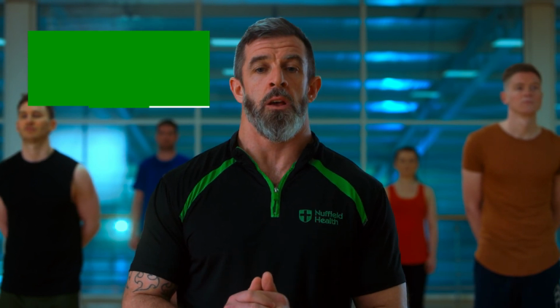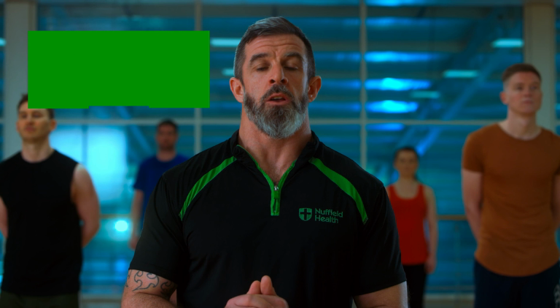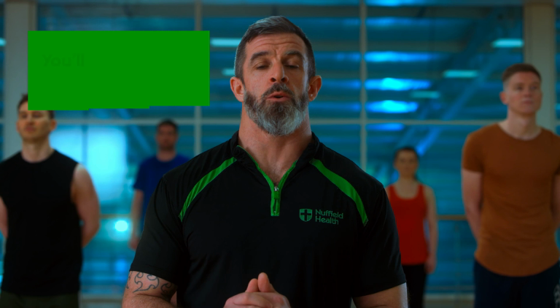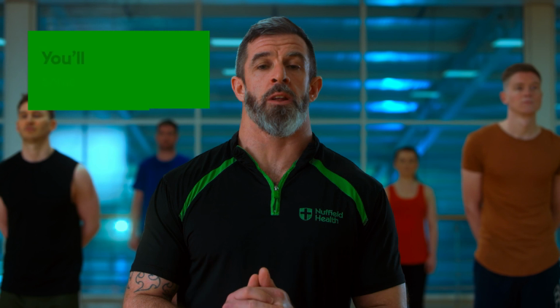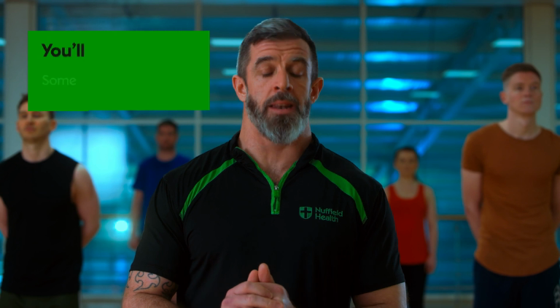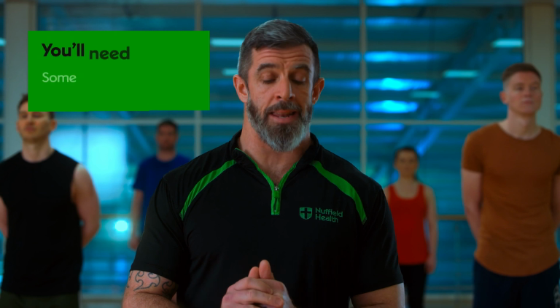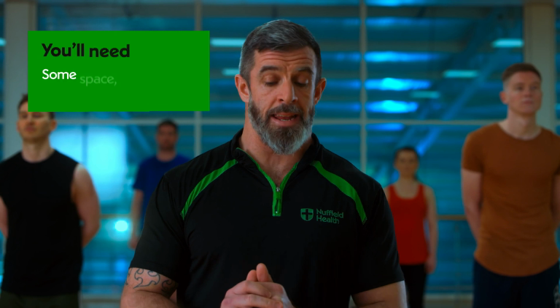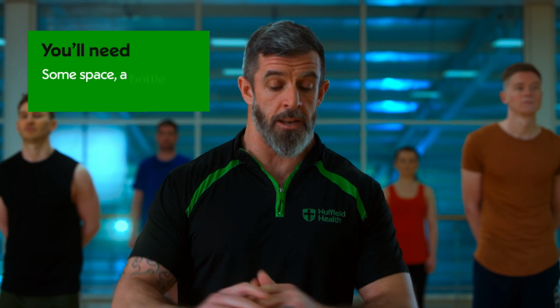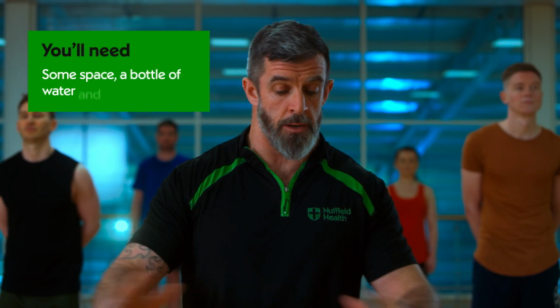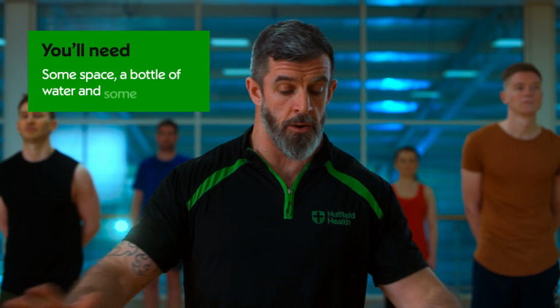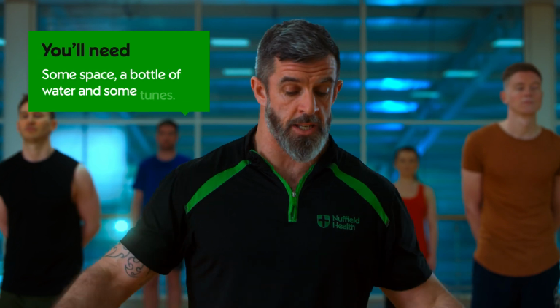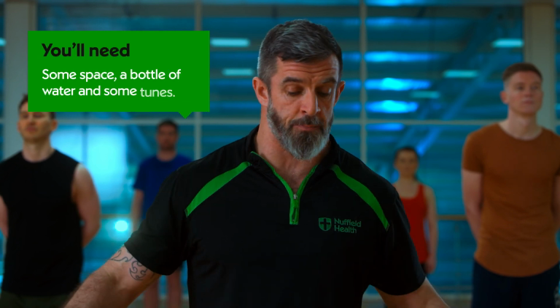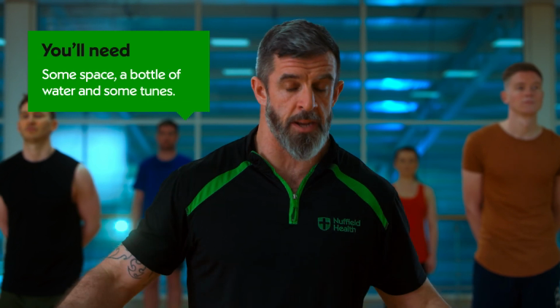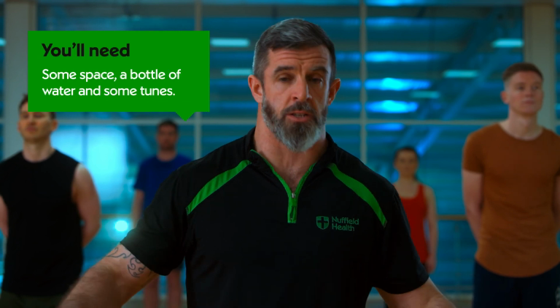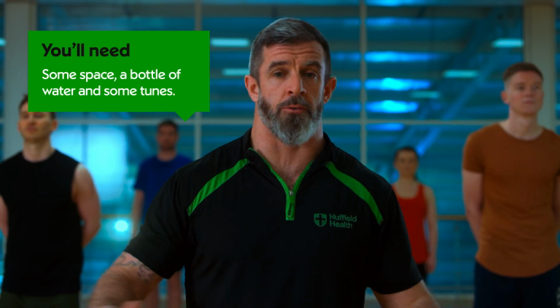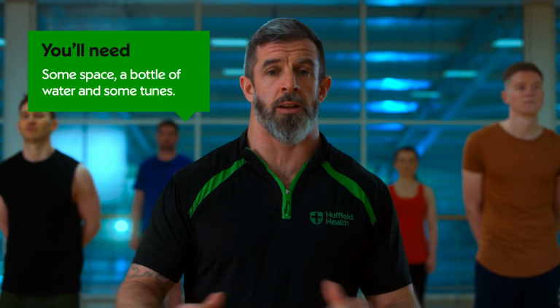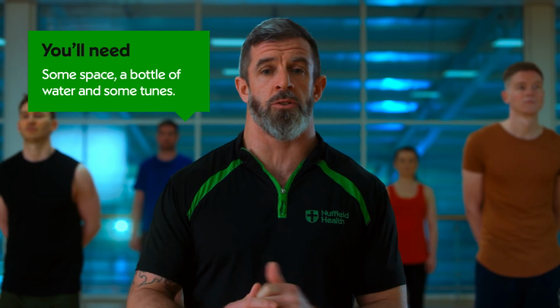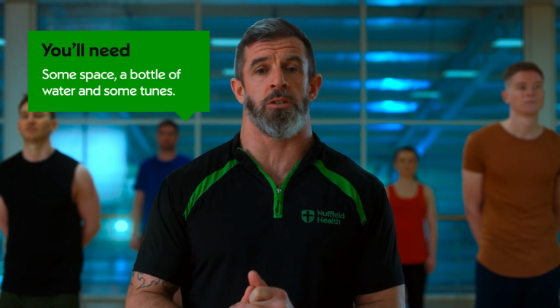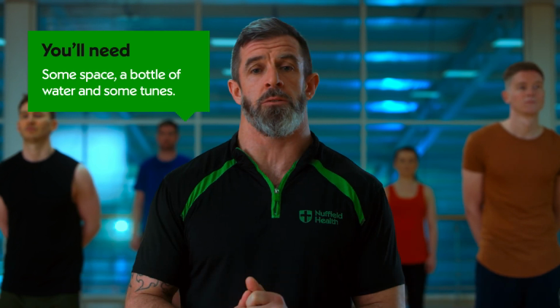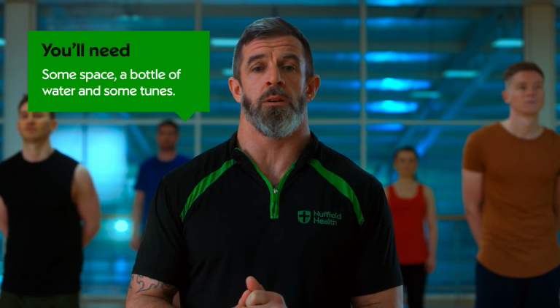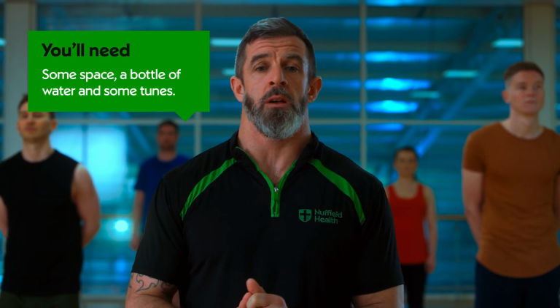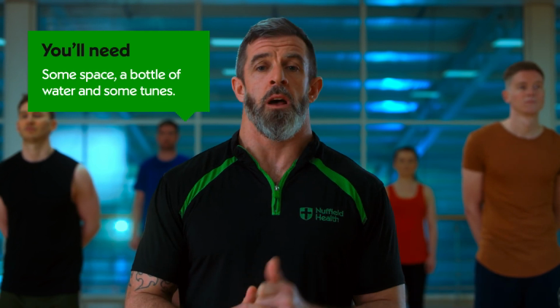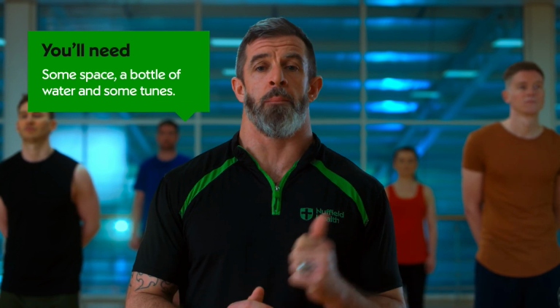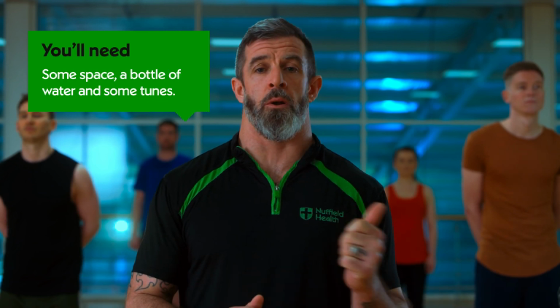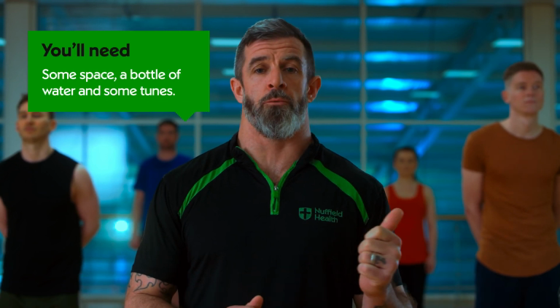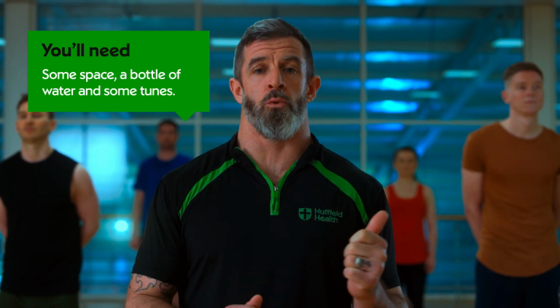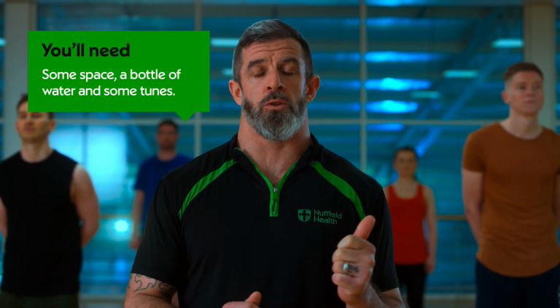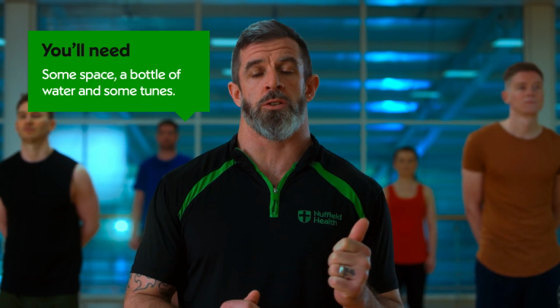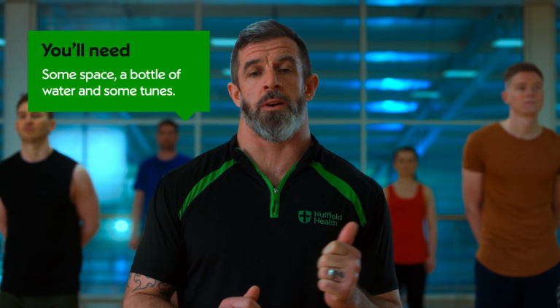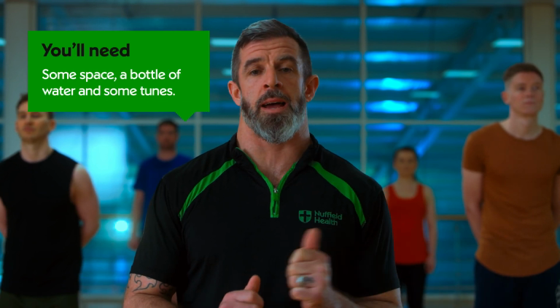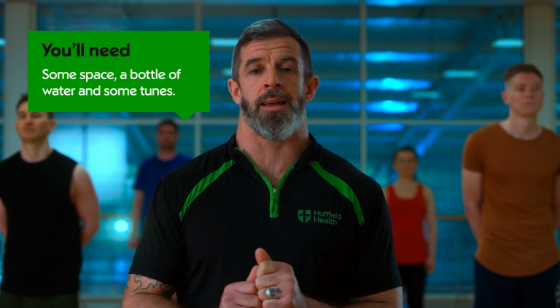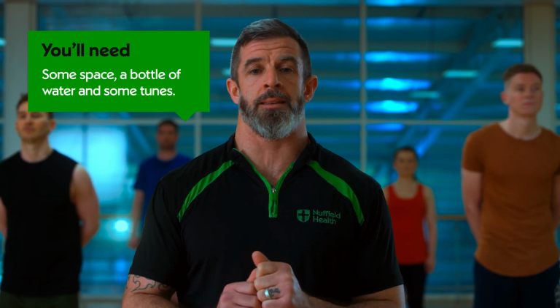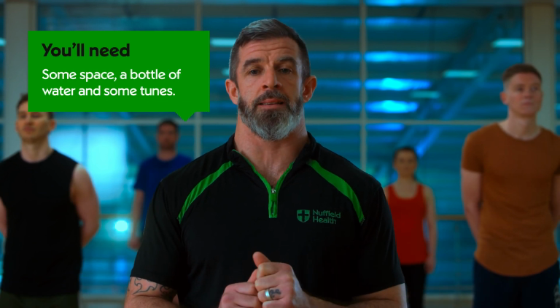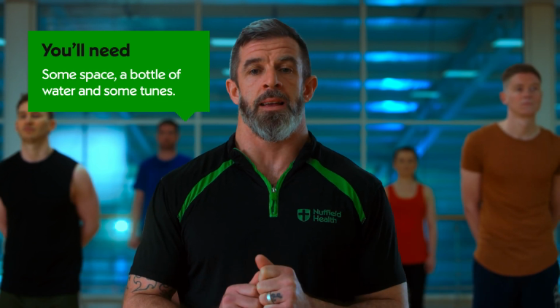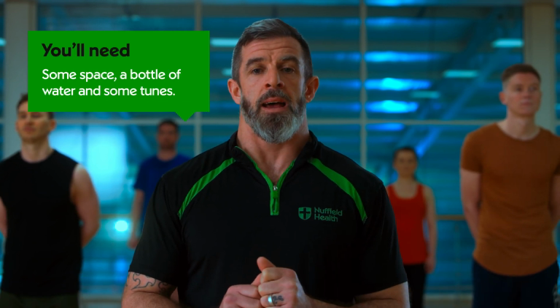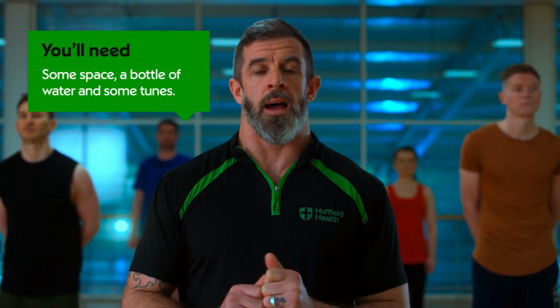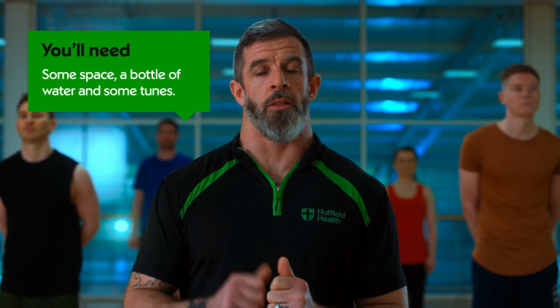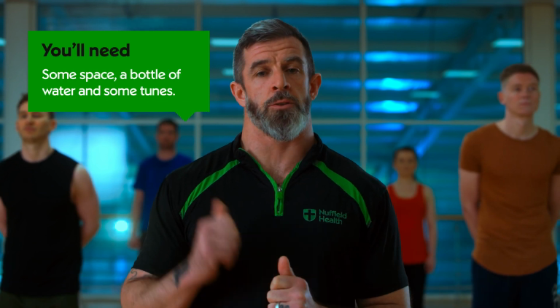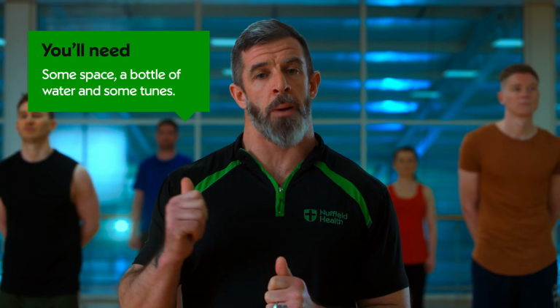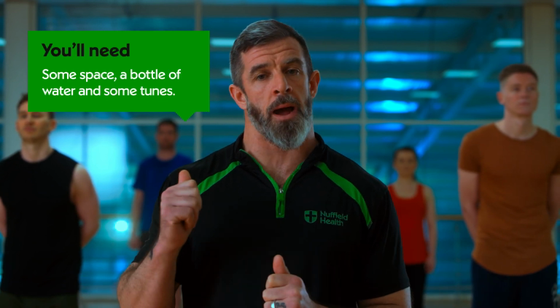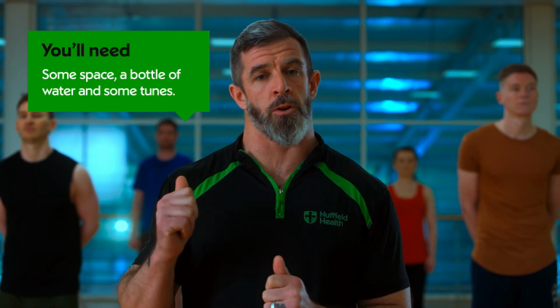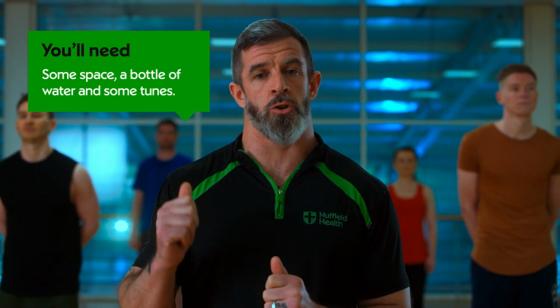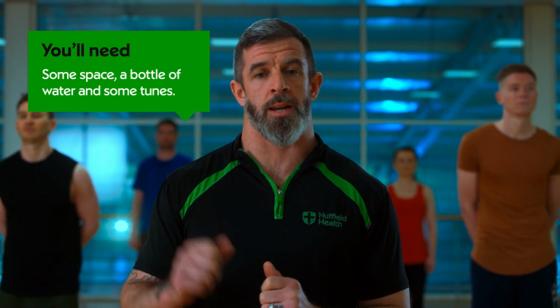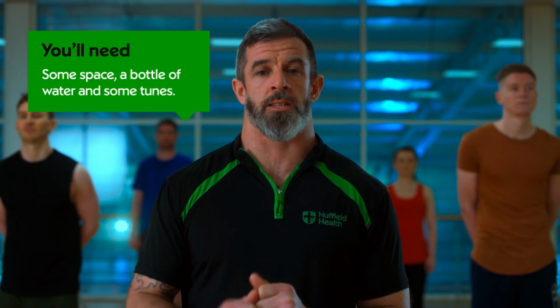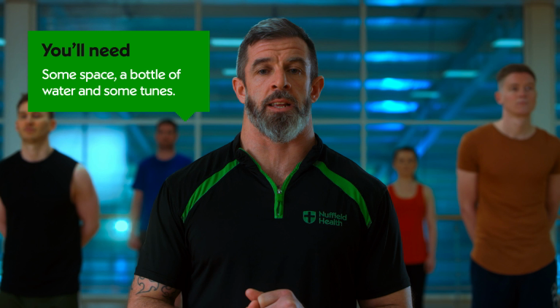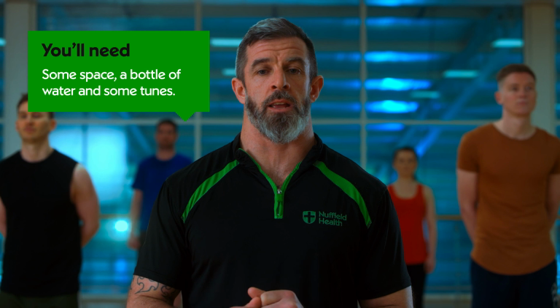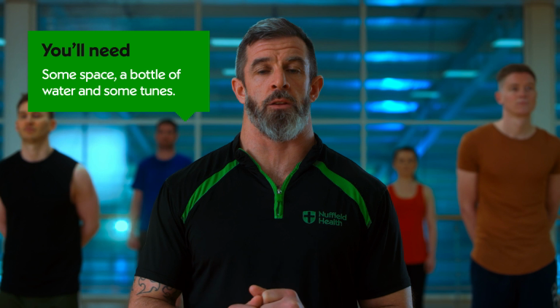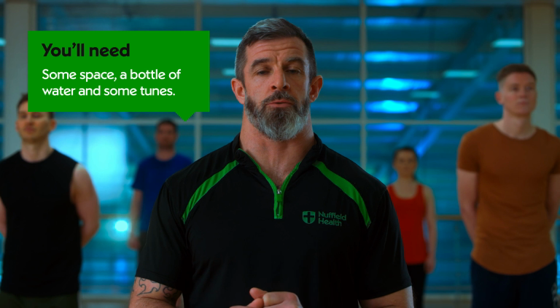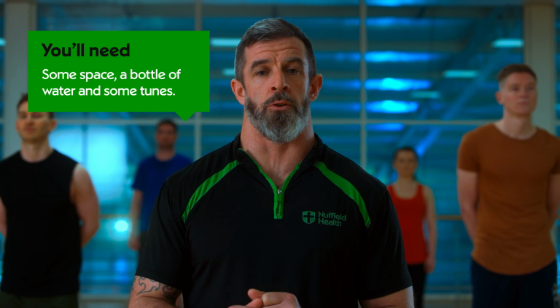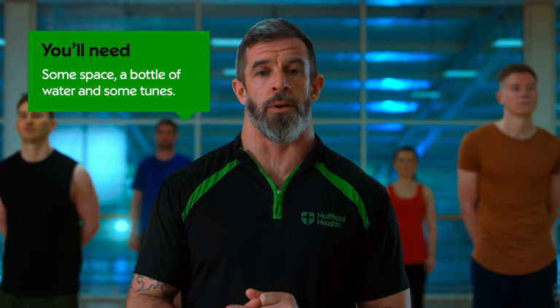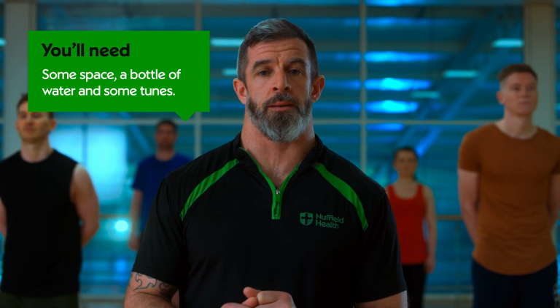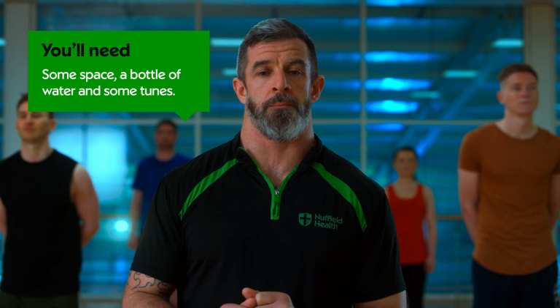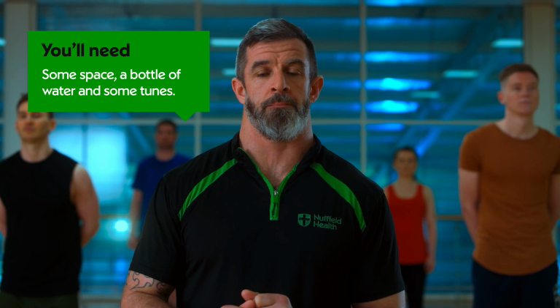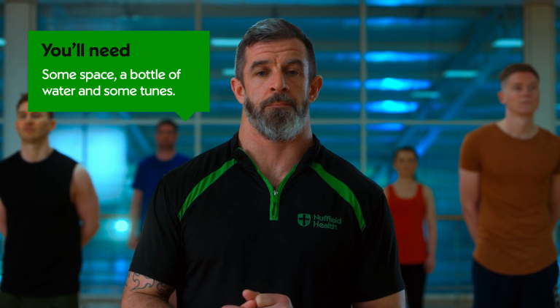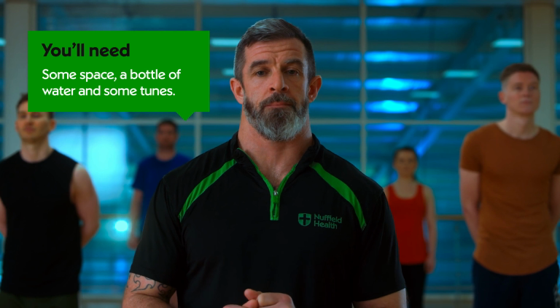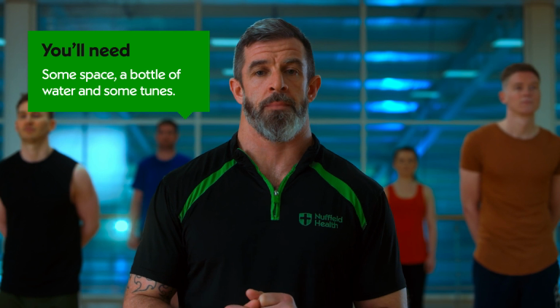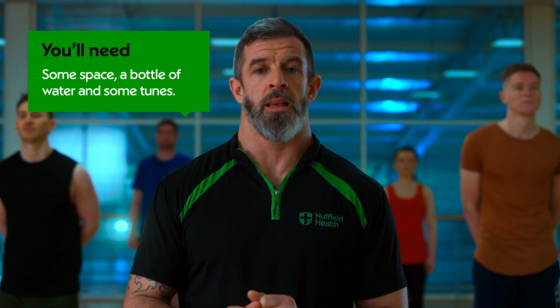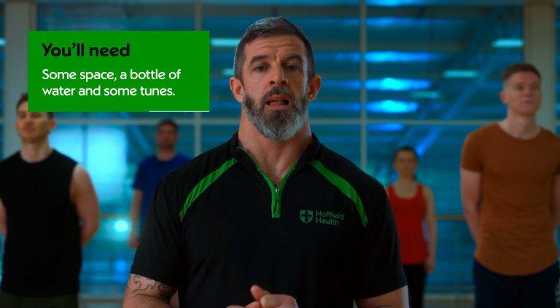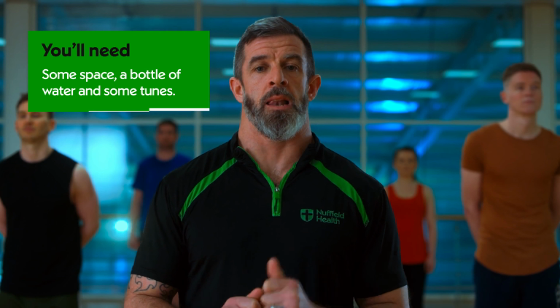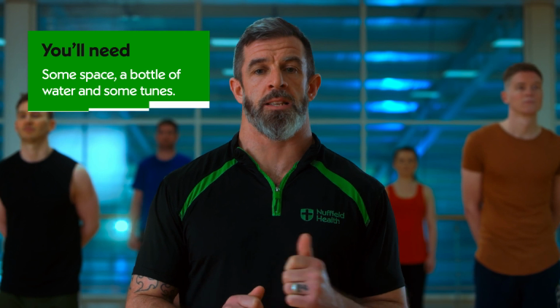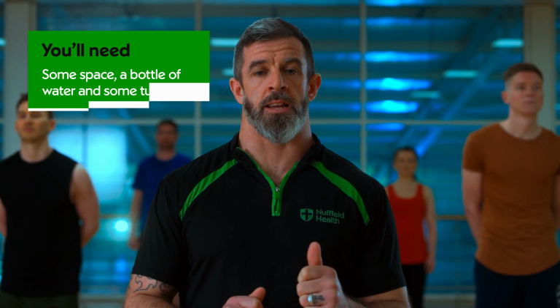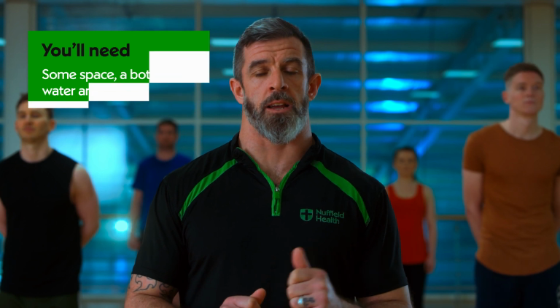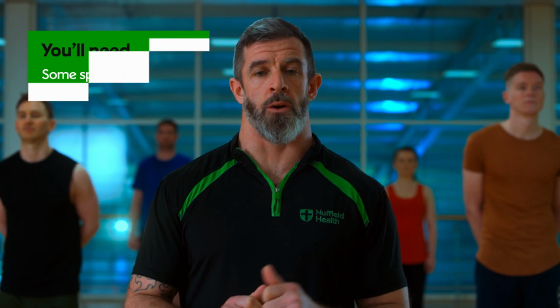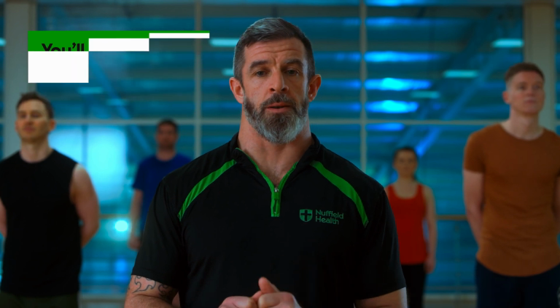You're going to need a nice space around you, a bottle of water at hand, and those power tracks to get you through it. Let's get going.